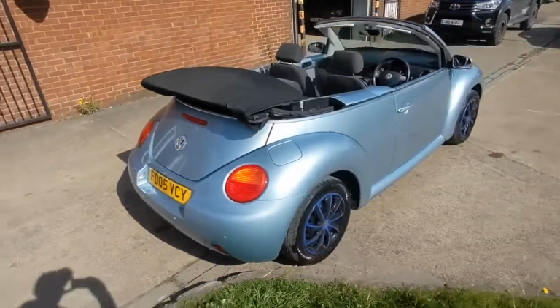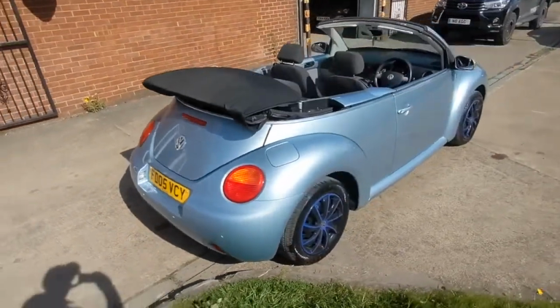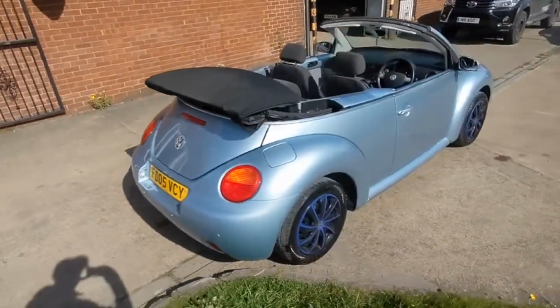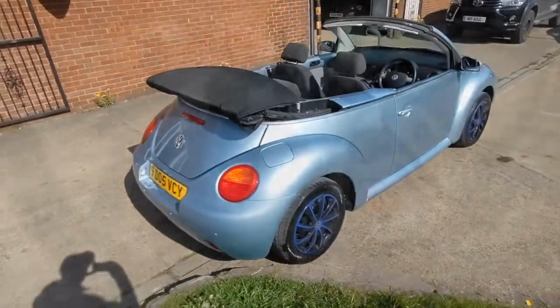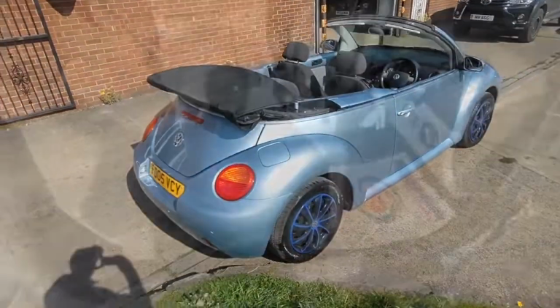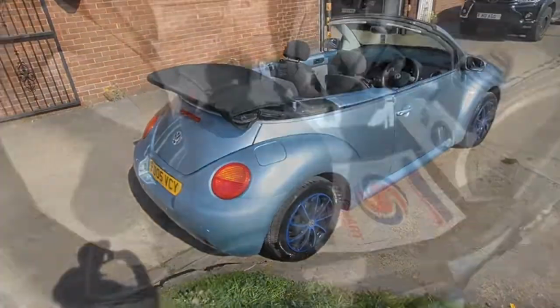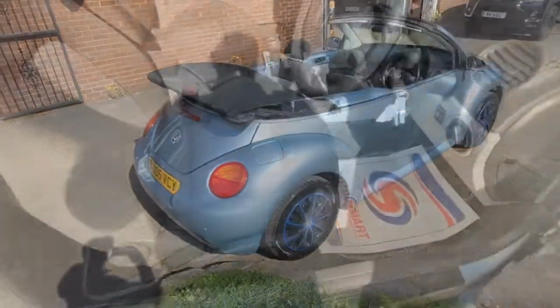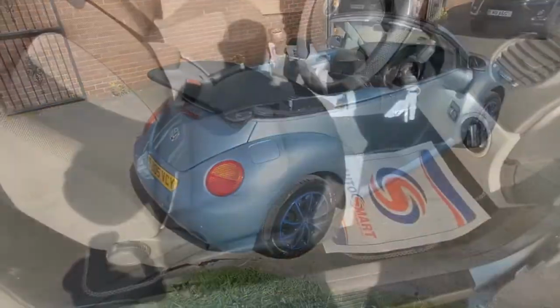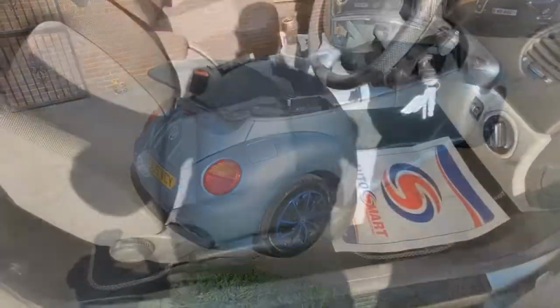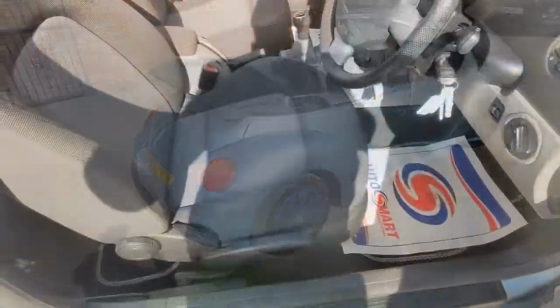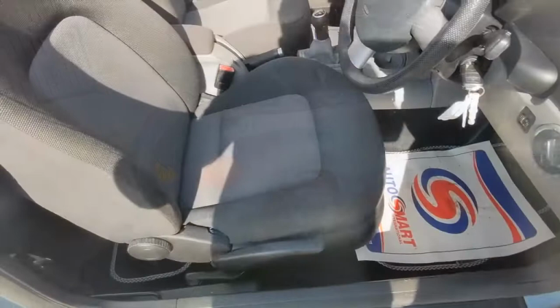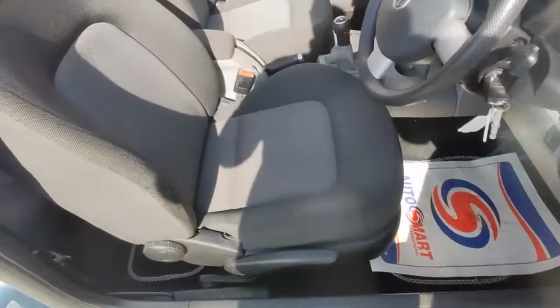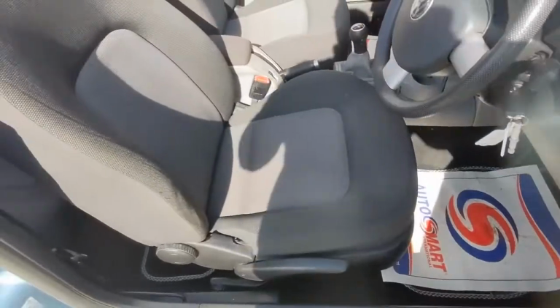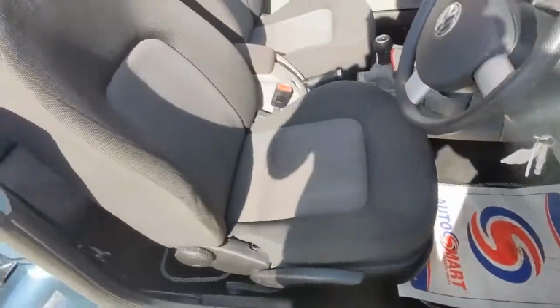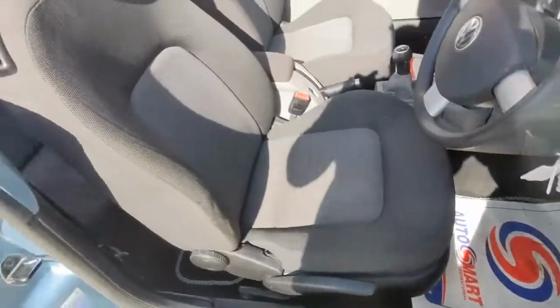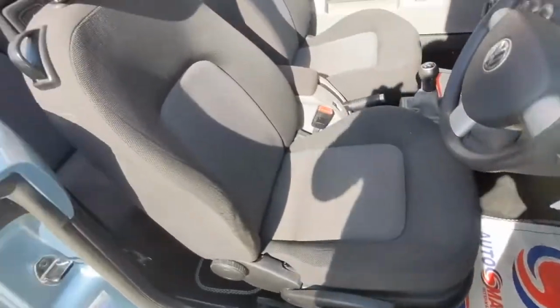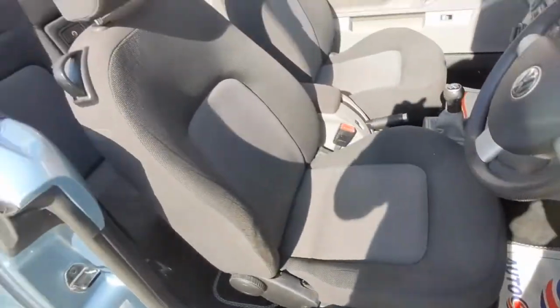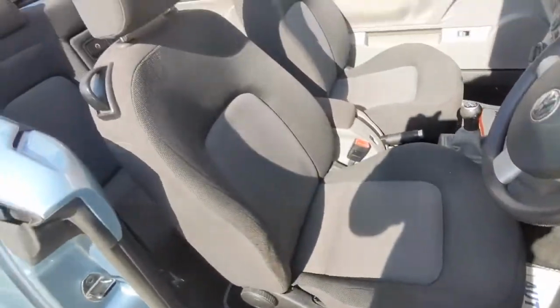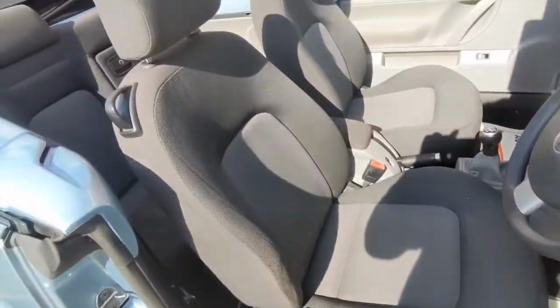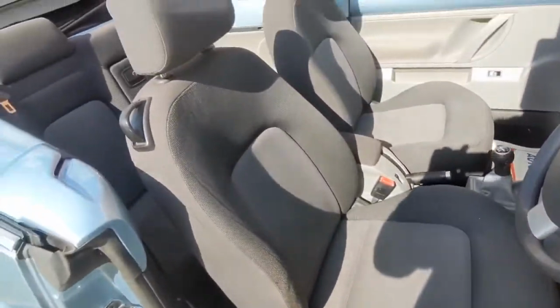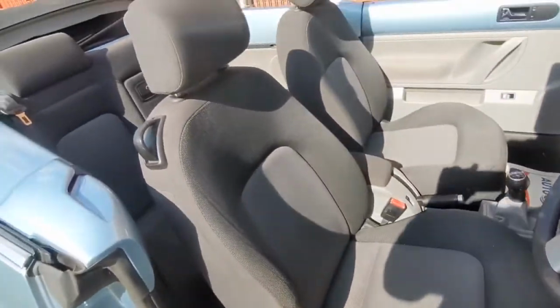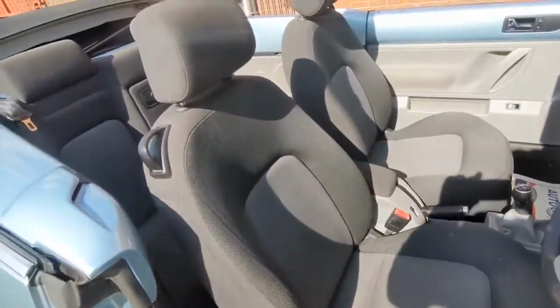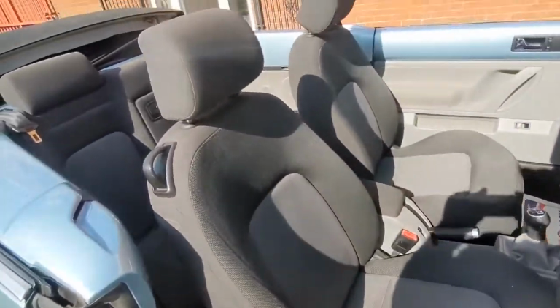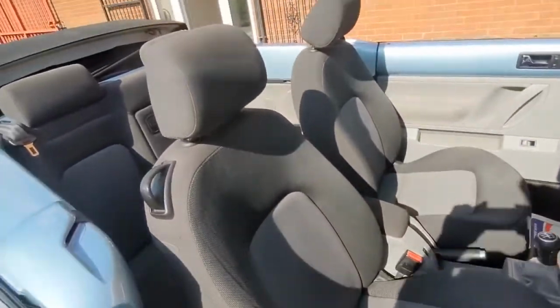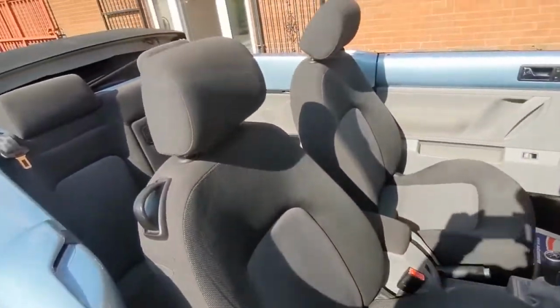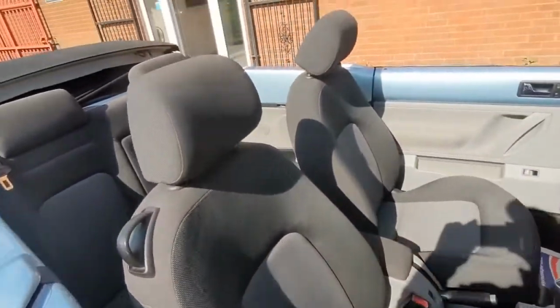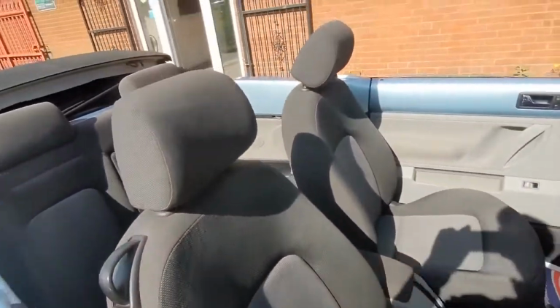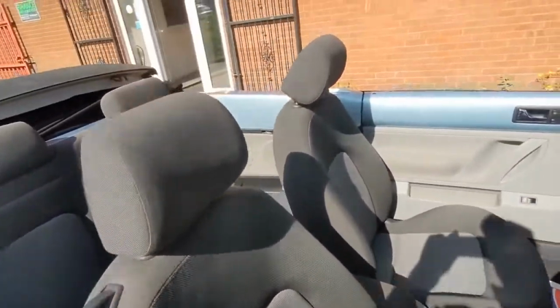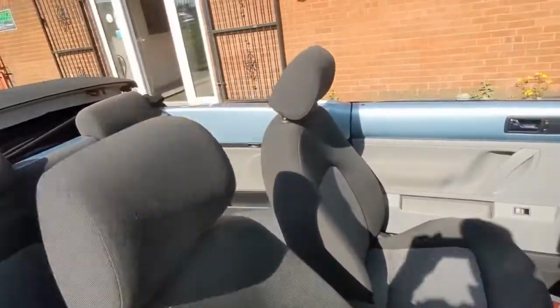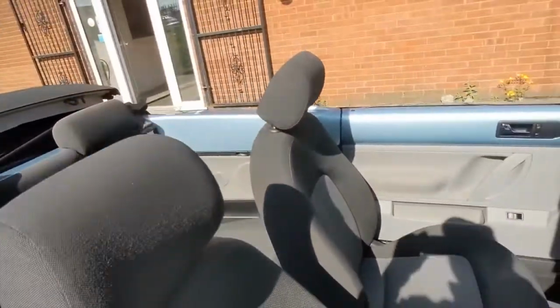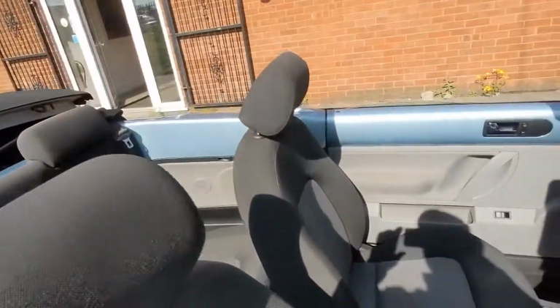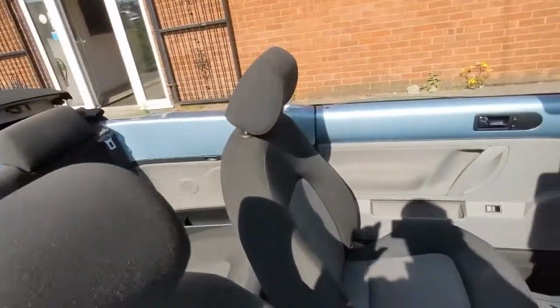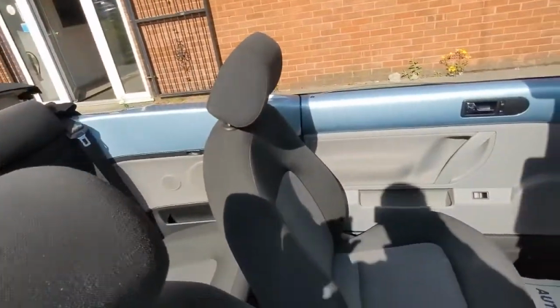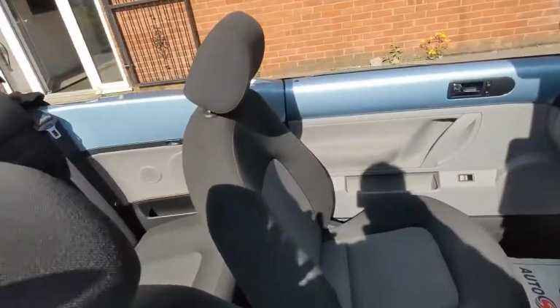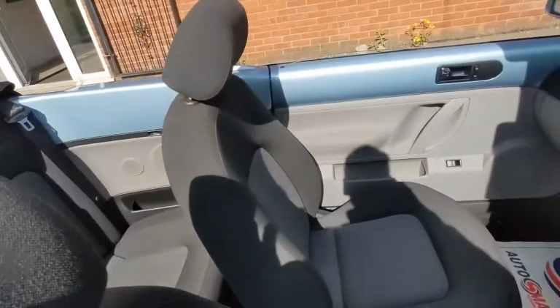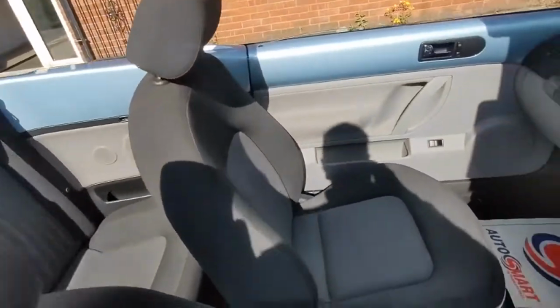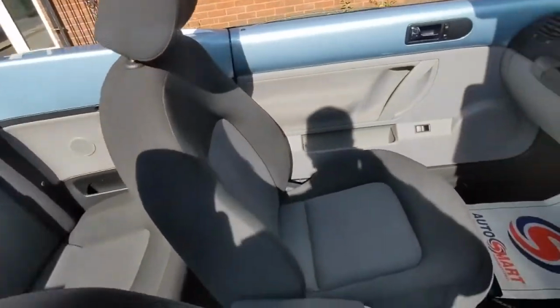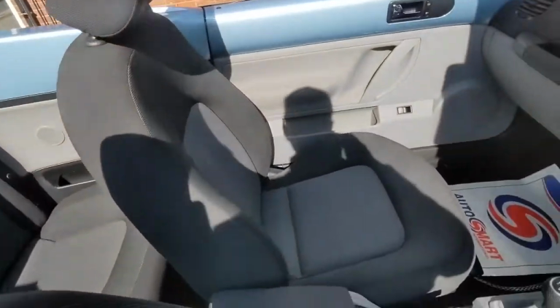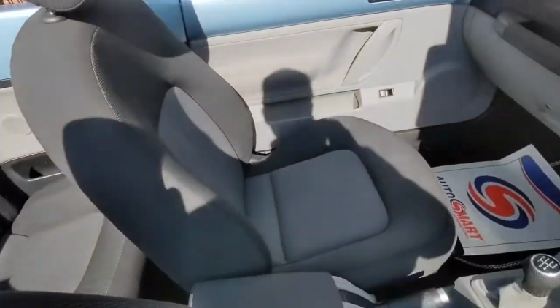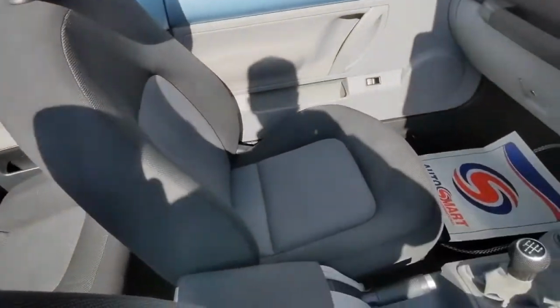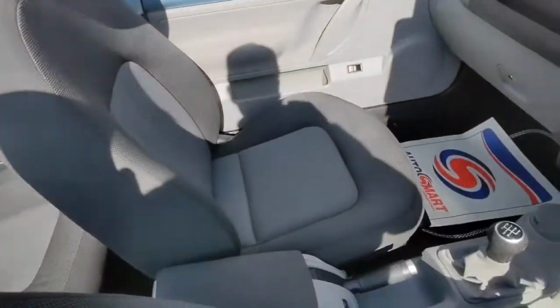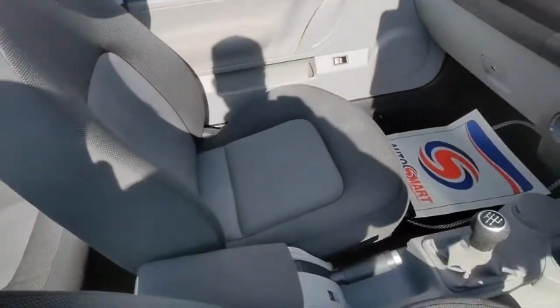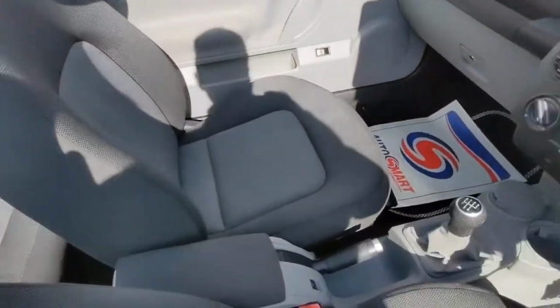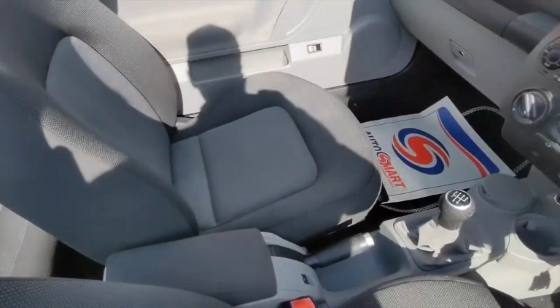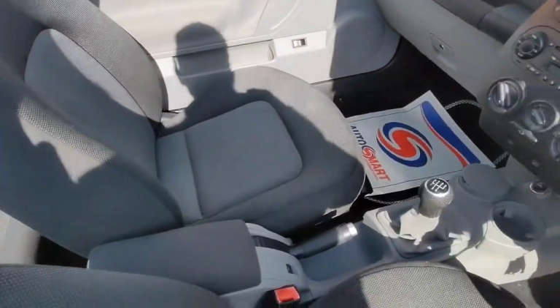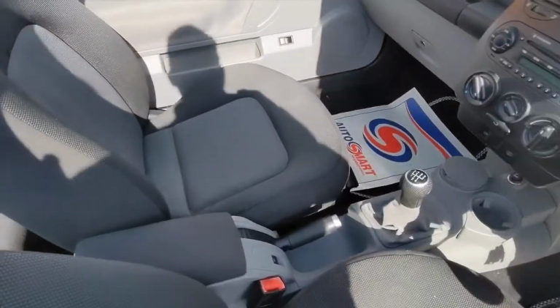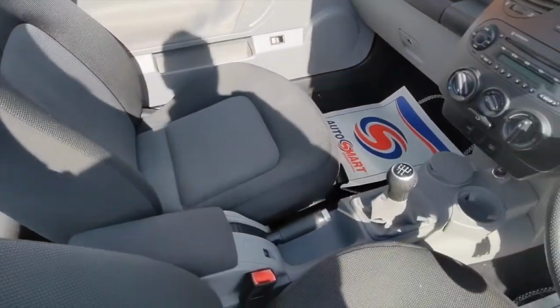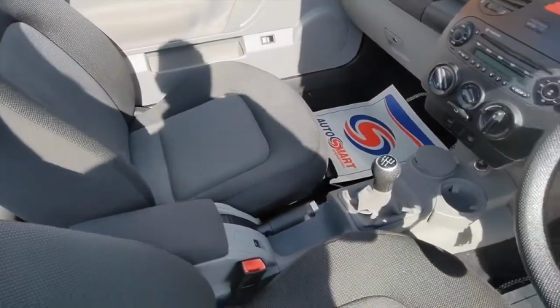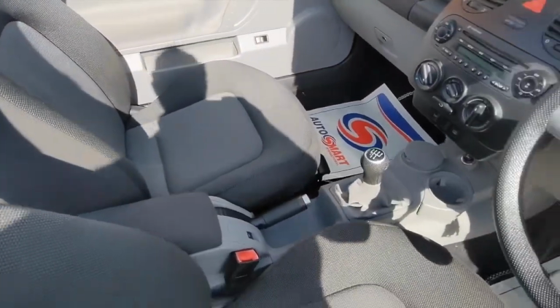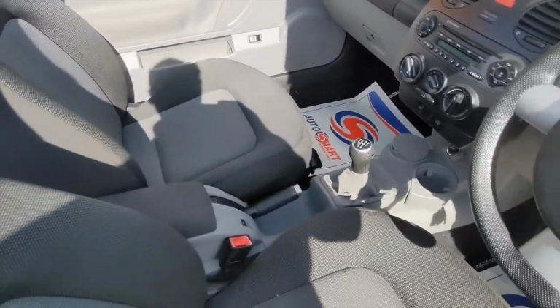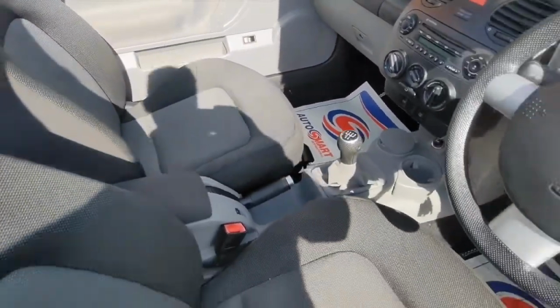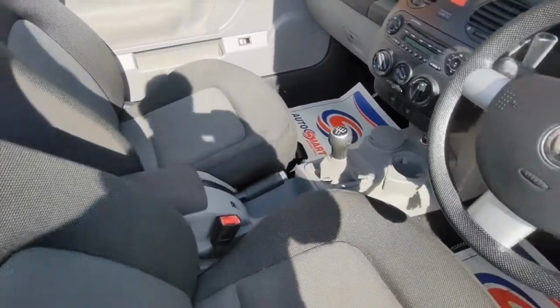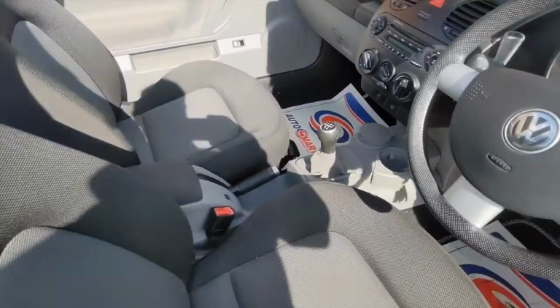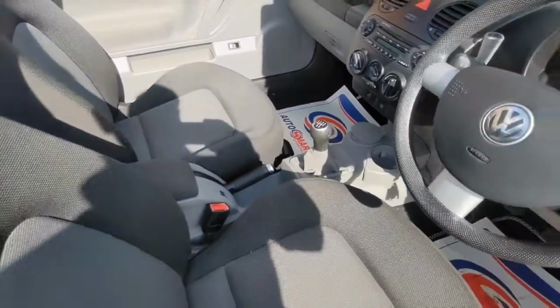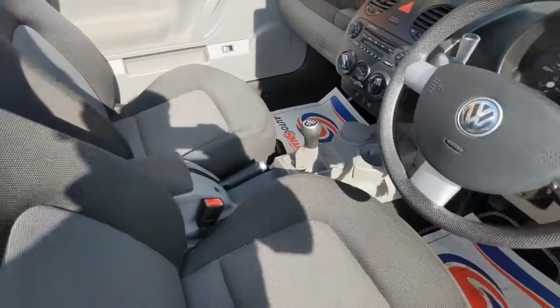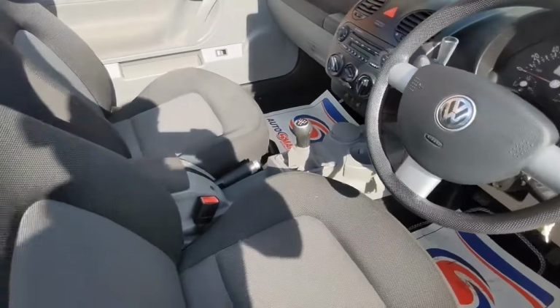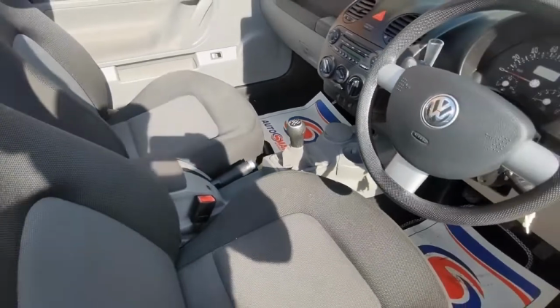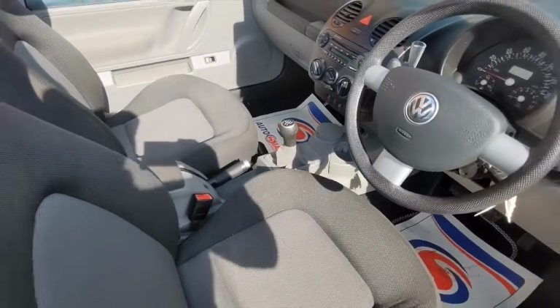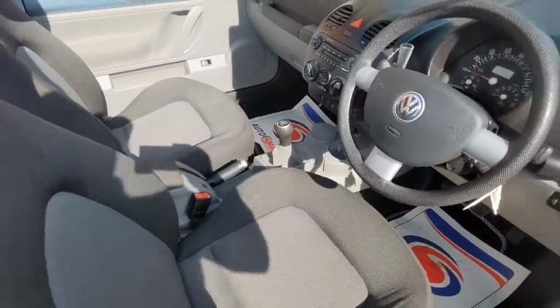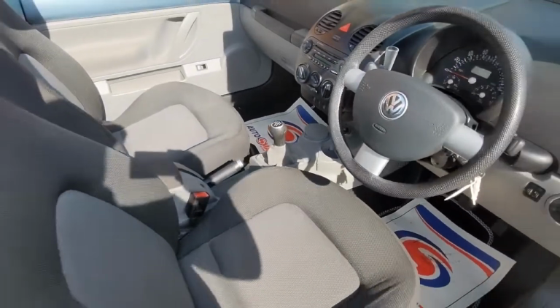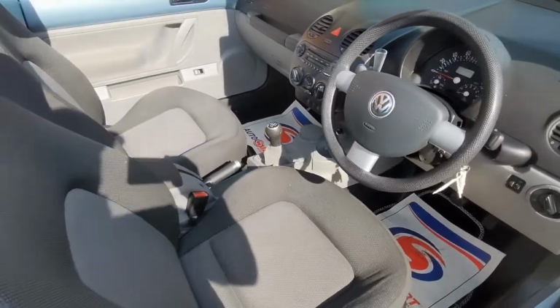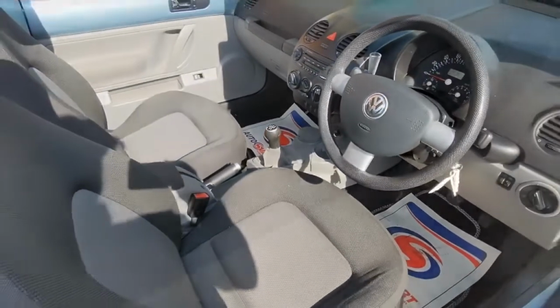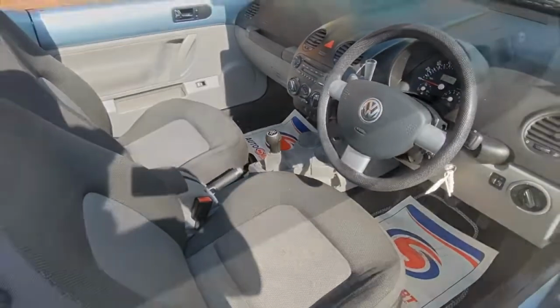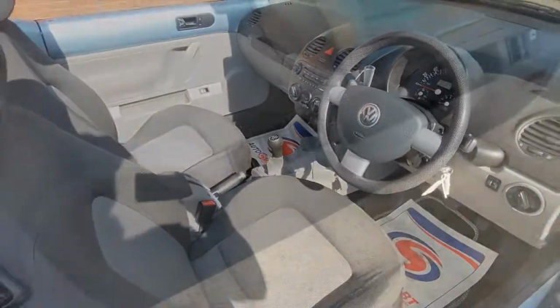The interior specification is very smart. It's all finished in this charcoal grey cloth upholstery — very comfortable and in lovely condition.